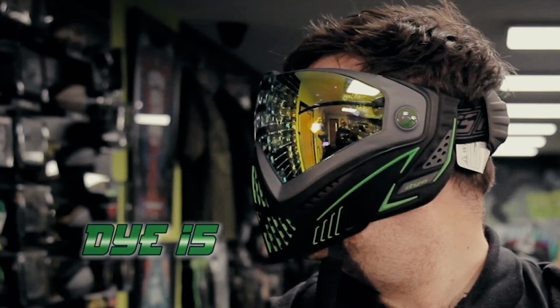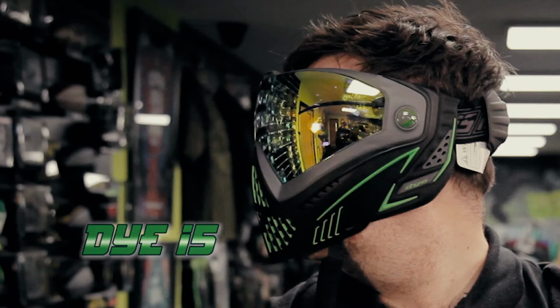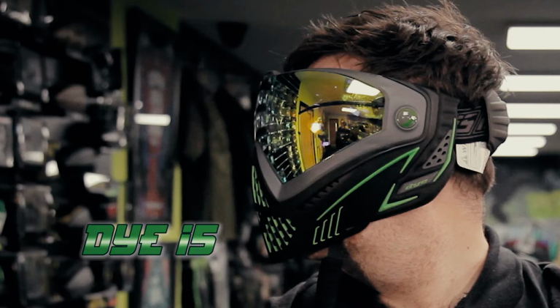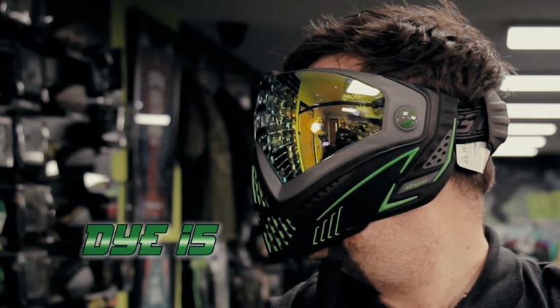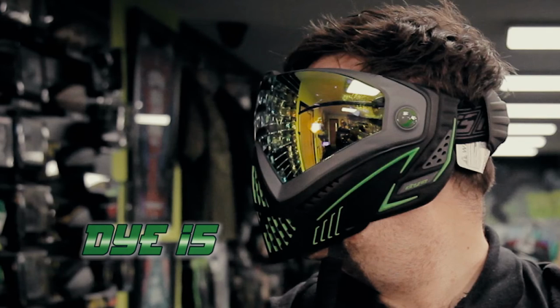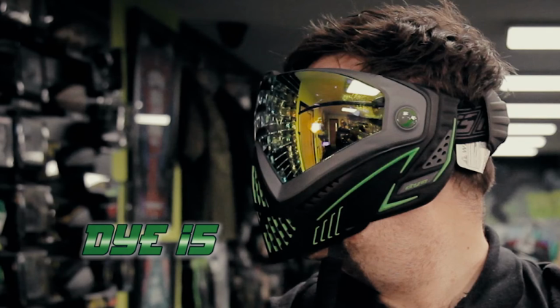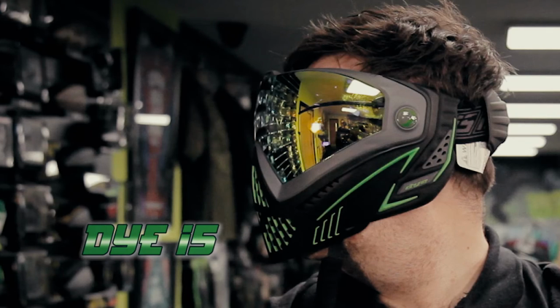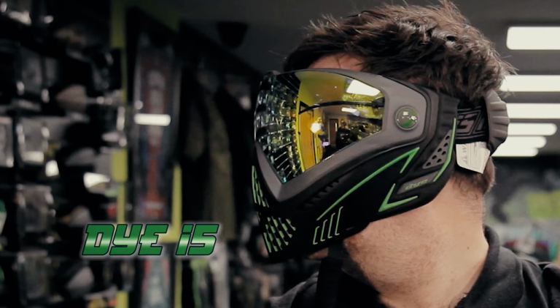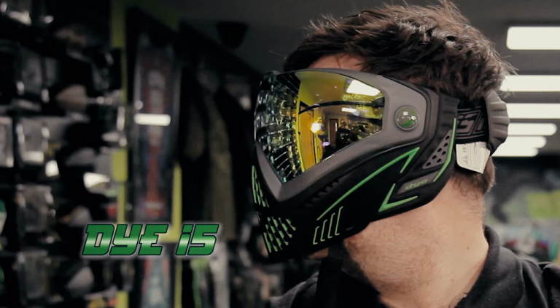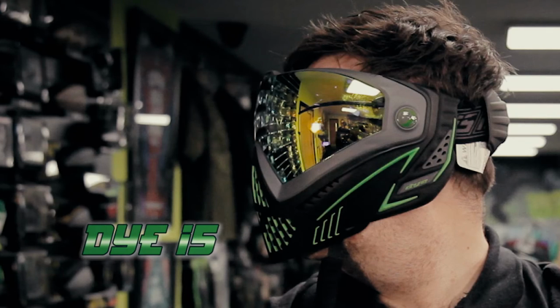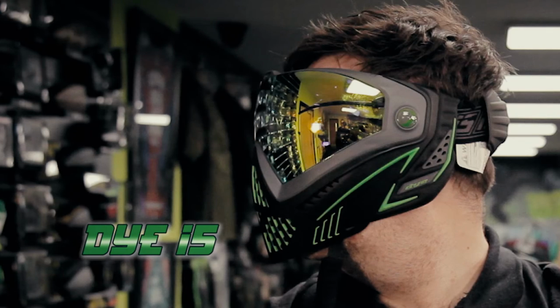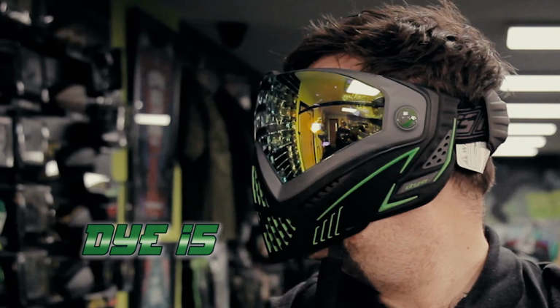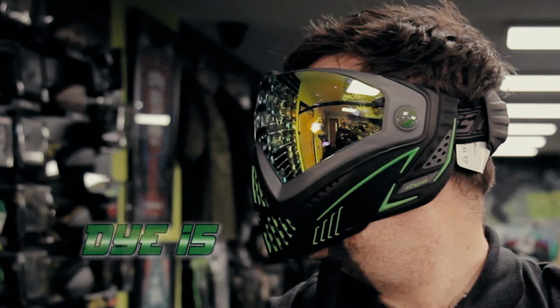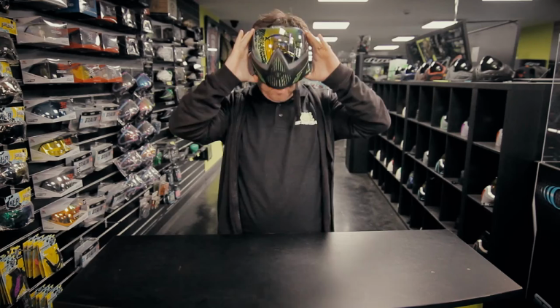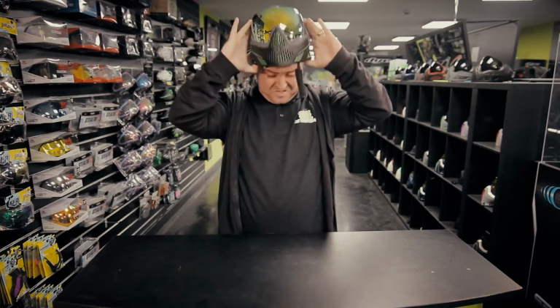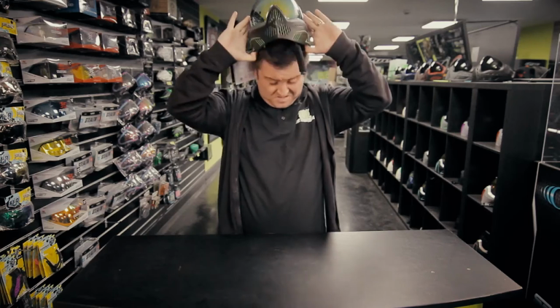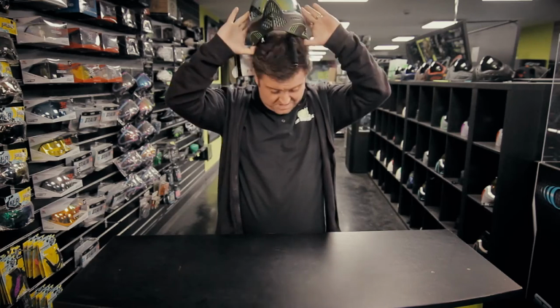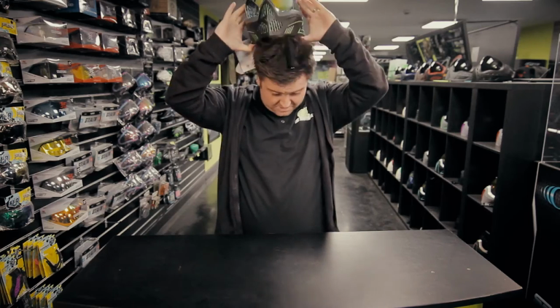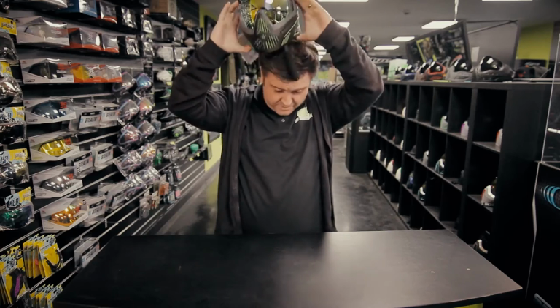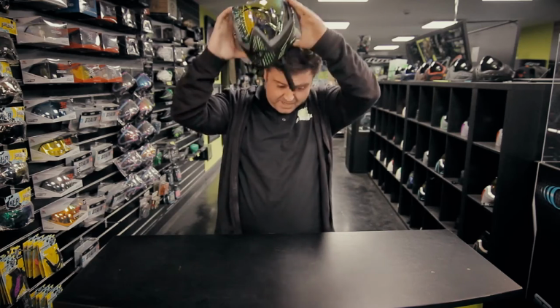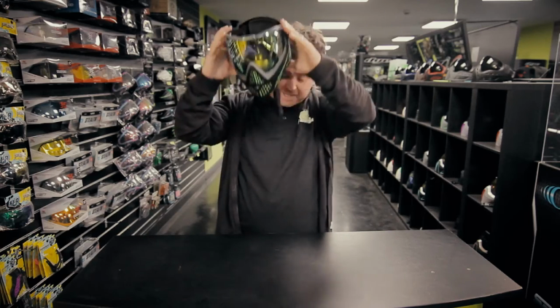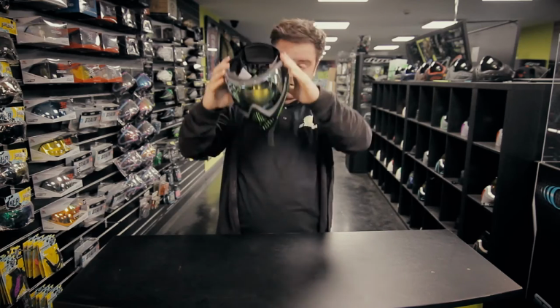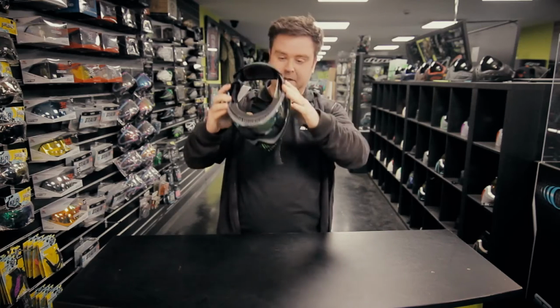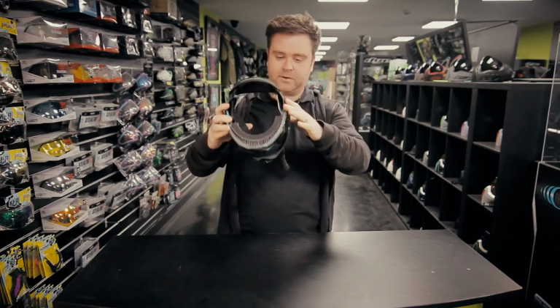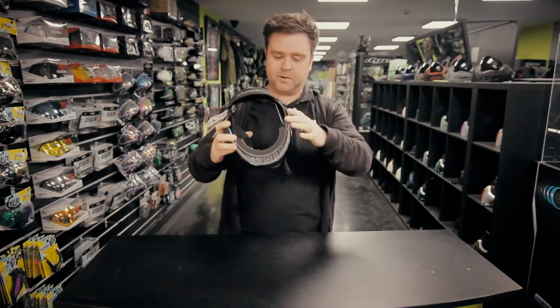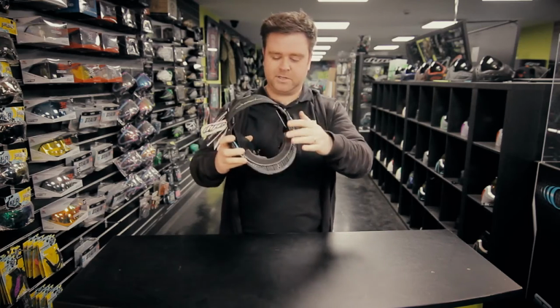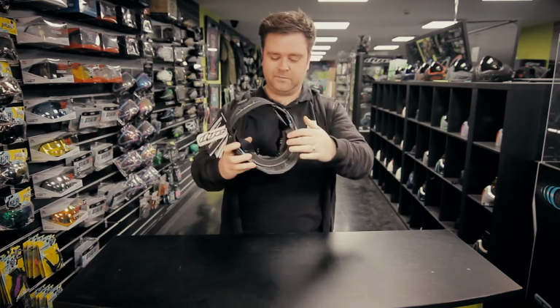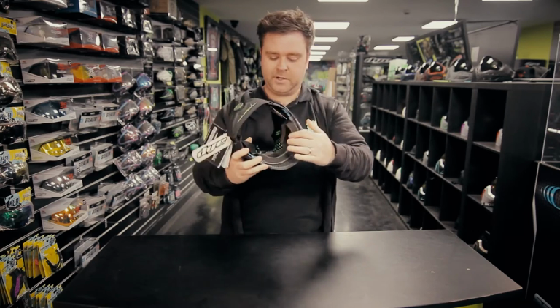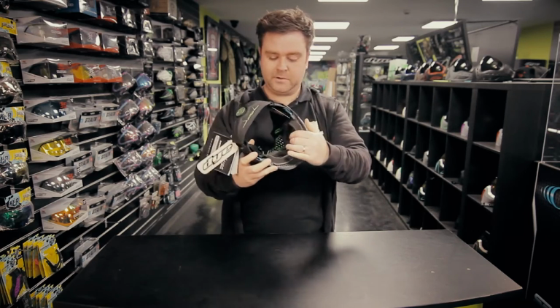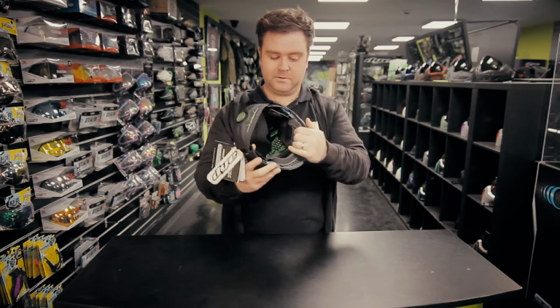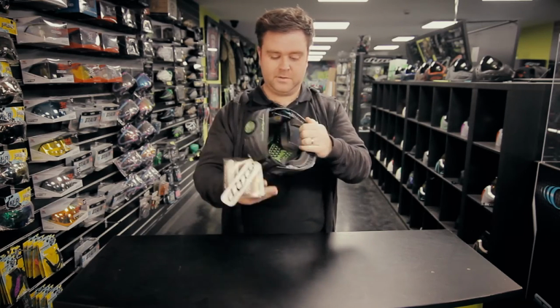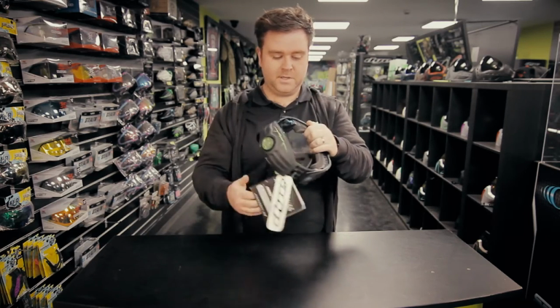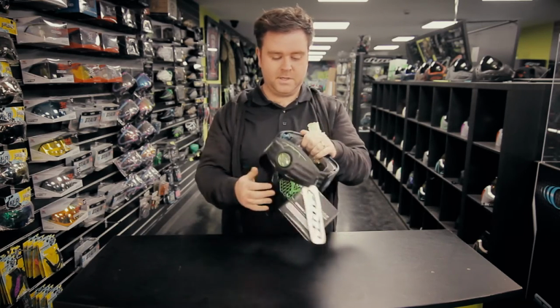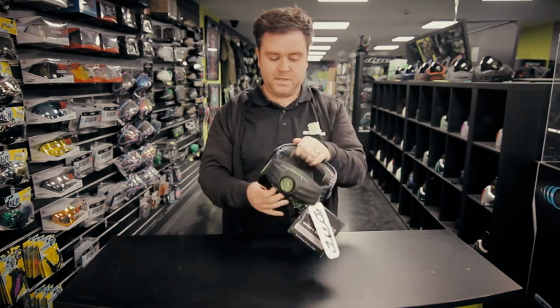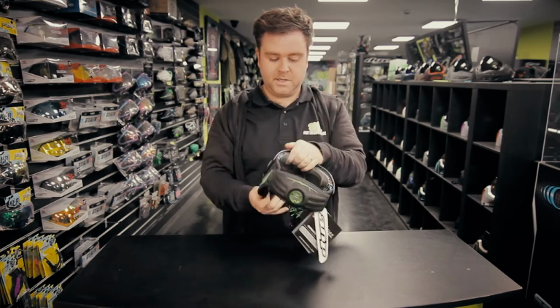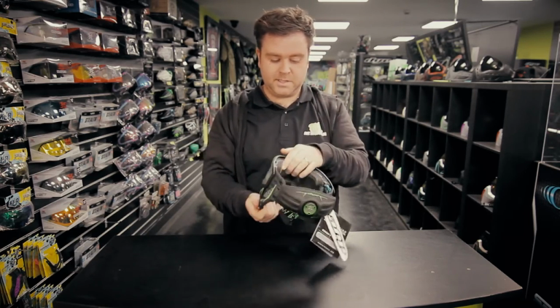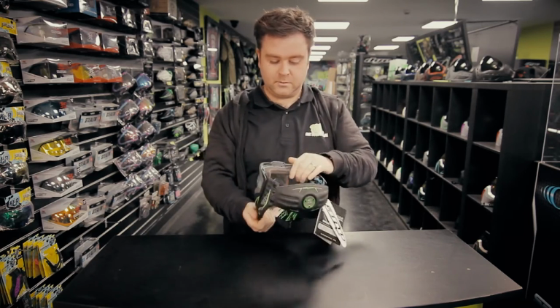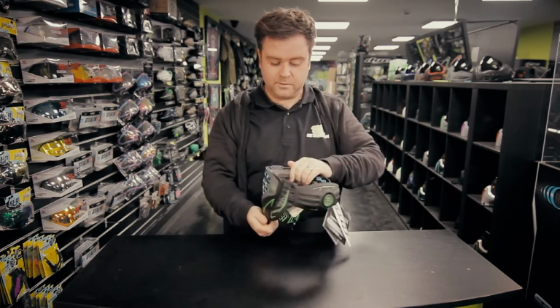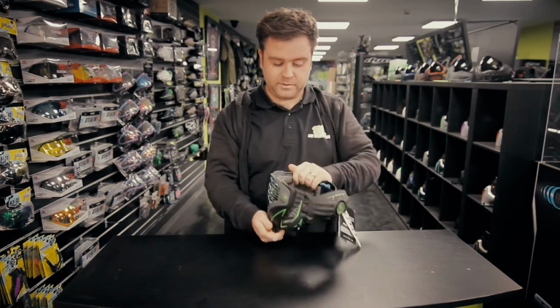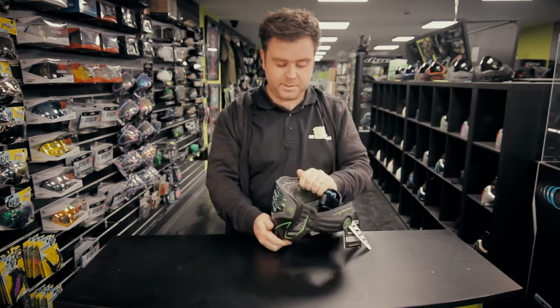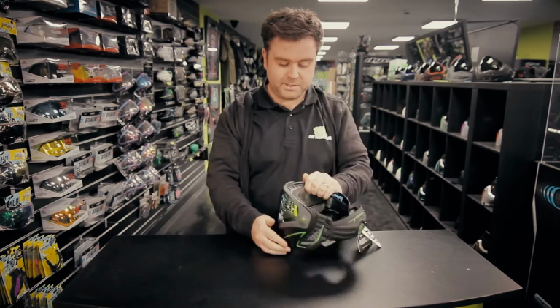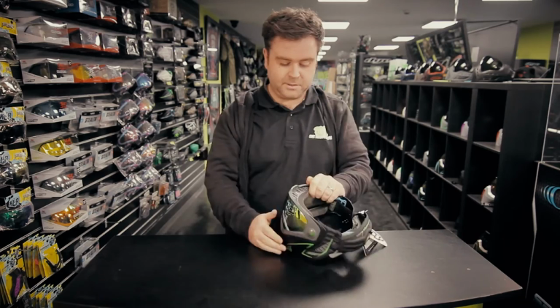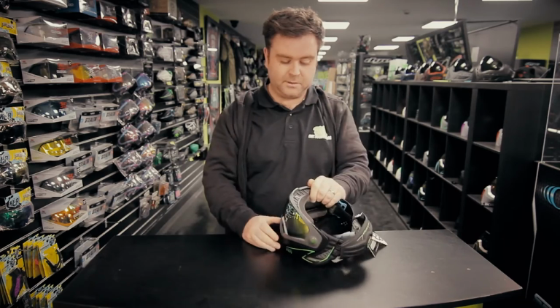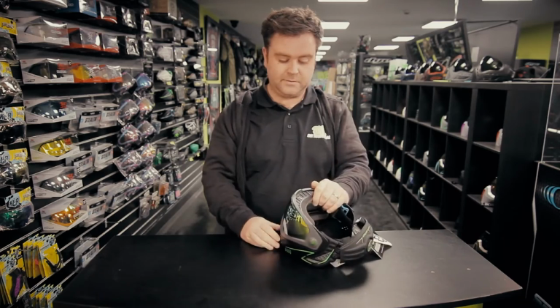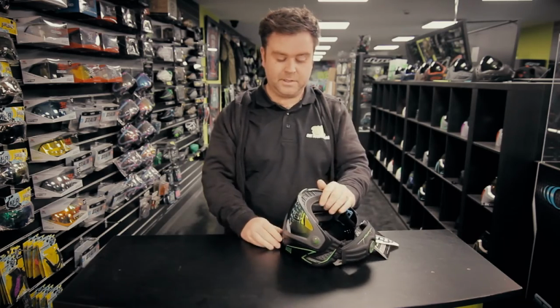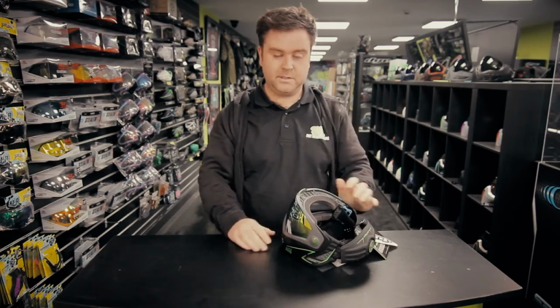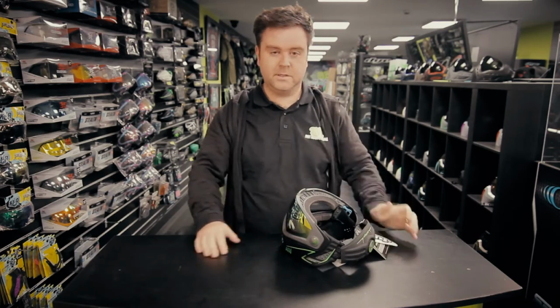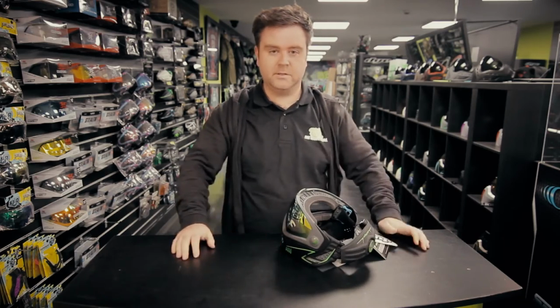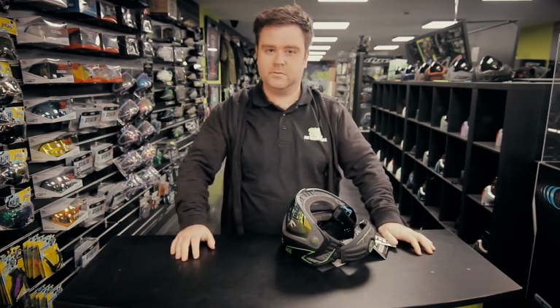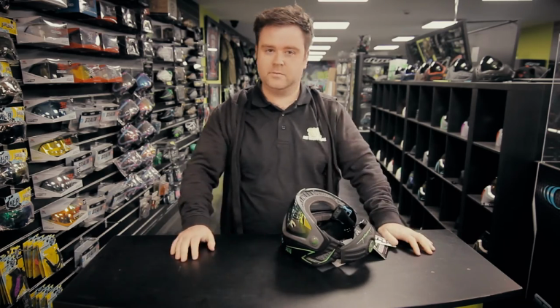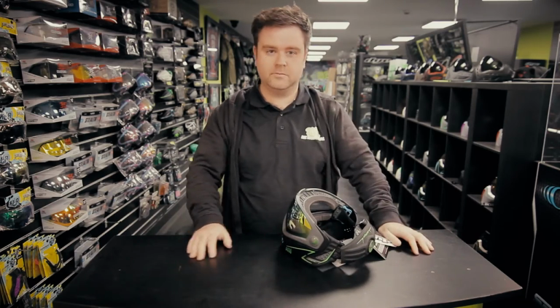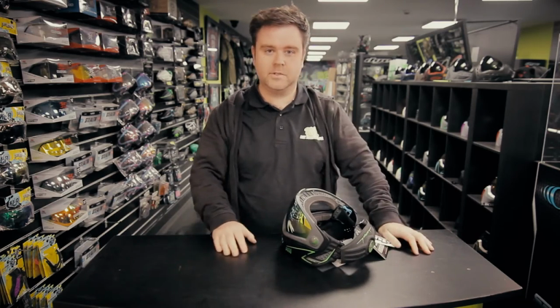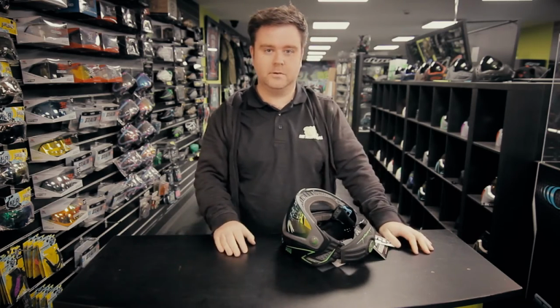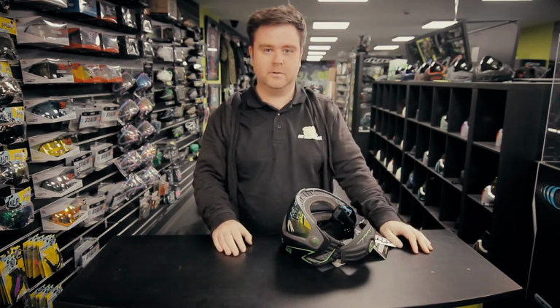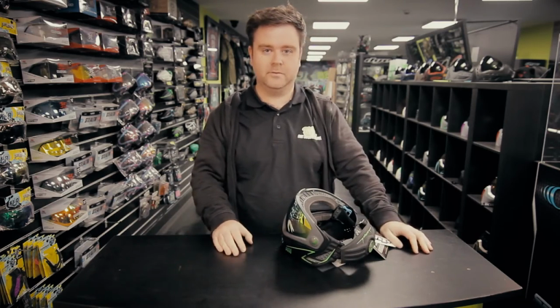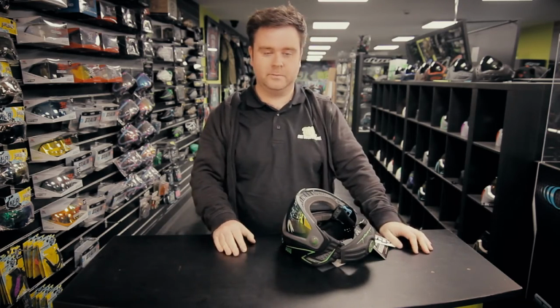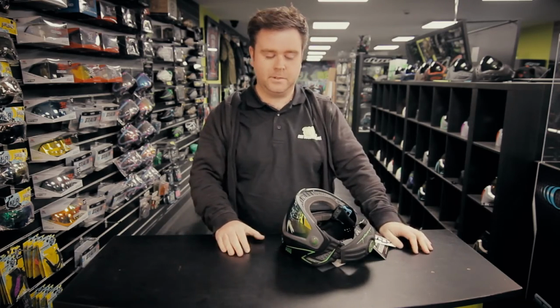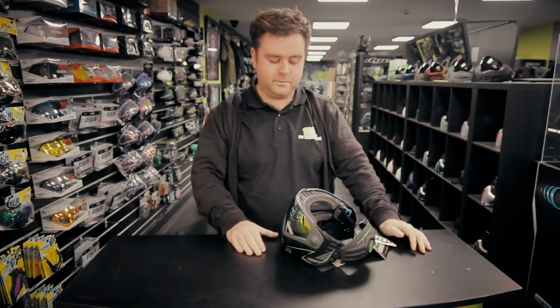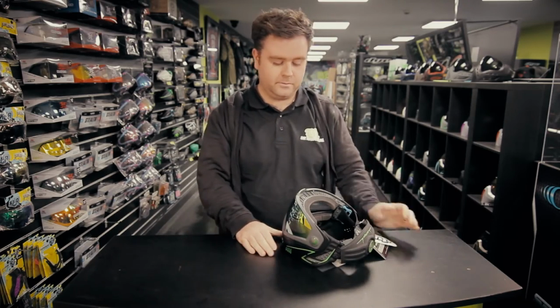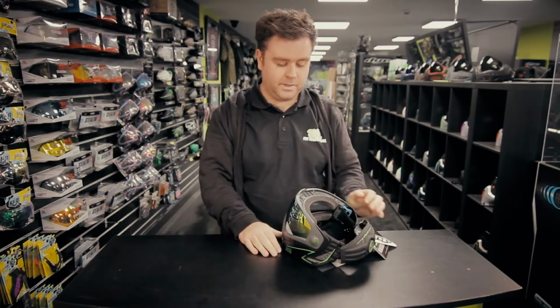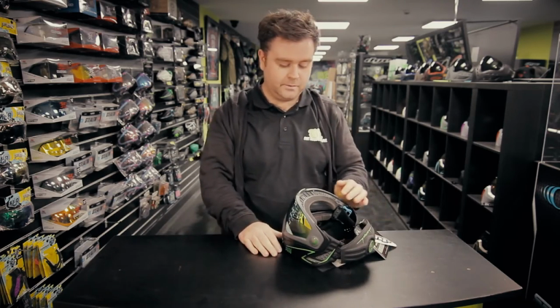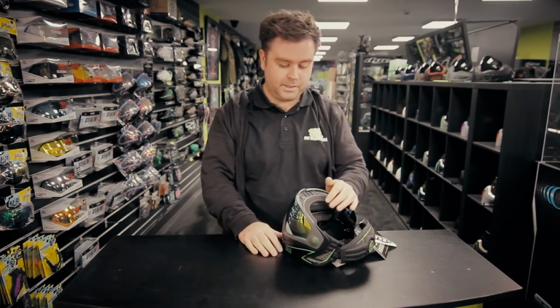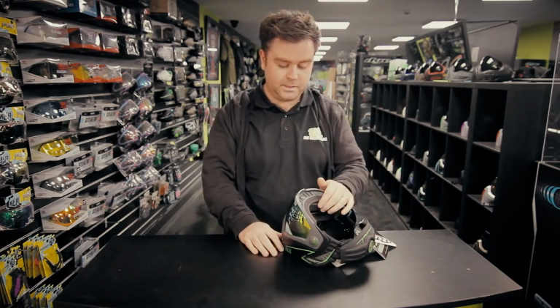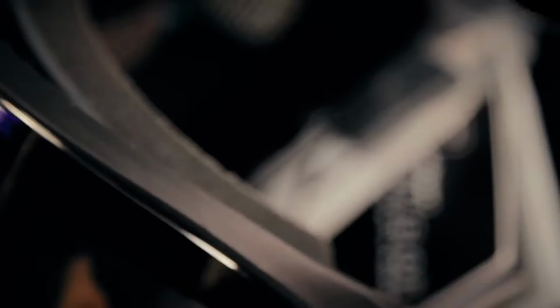I think one thing you really can't get across in a video is how comfortable this goggle feels. It's so comfortable, it really really is.